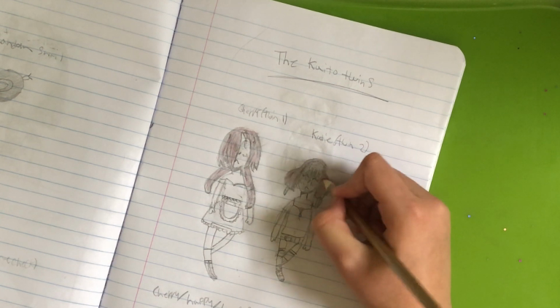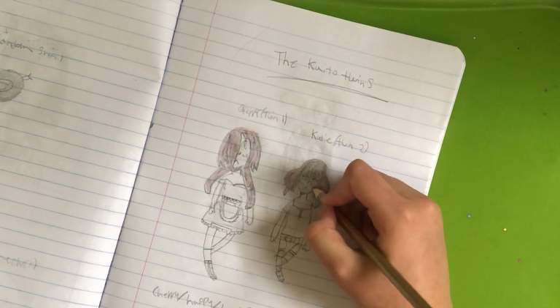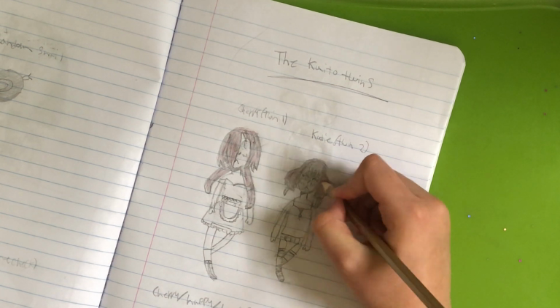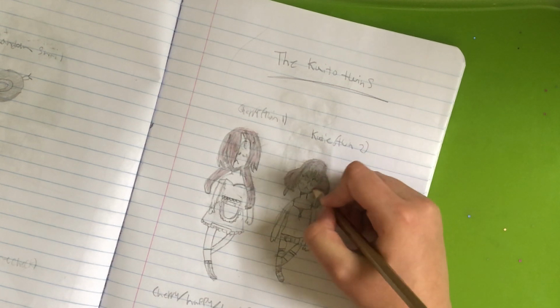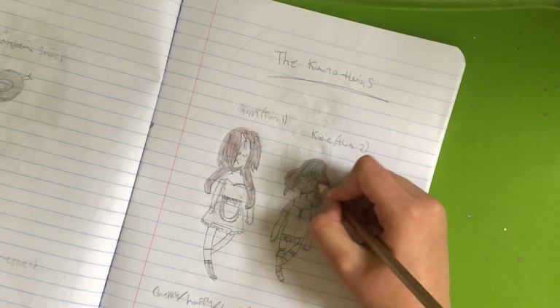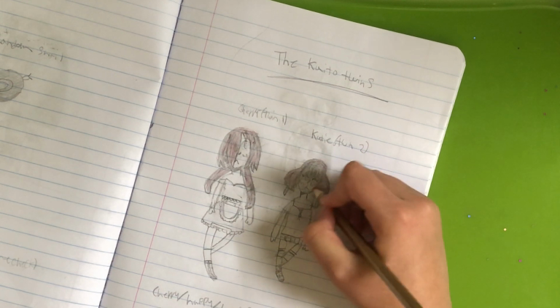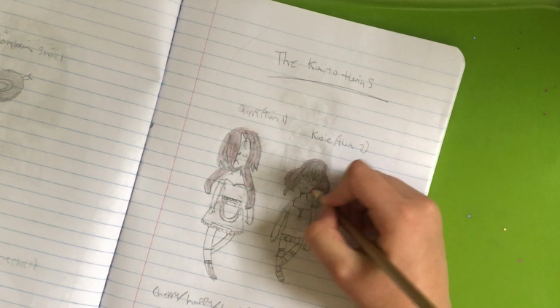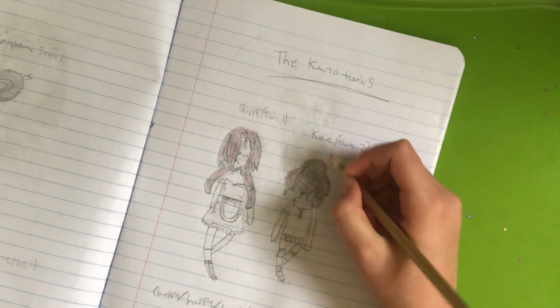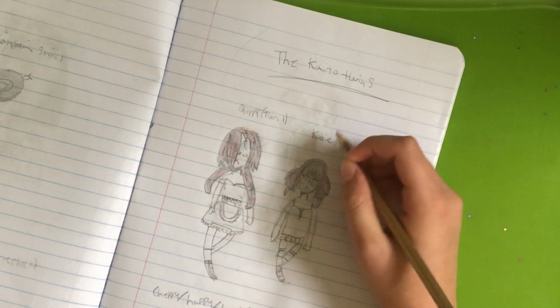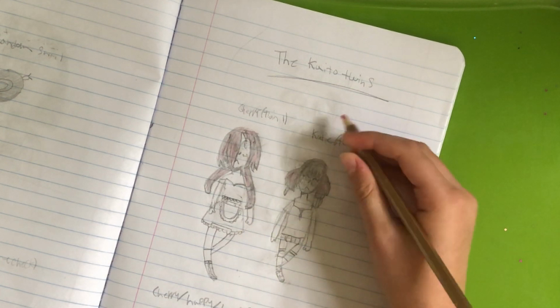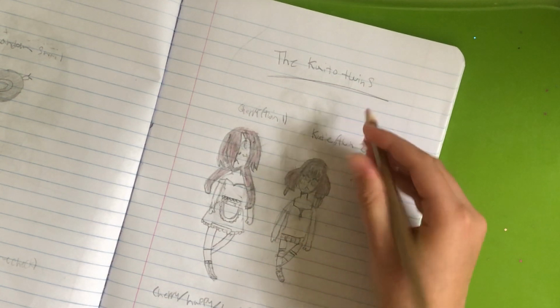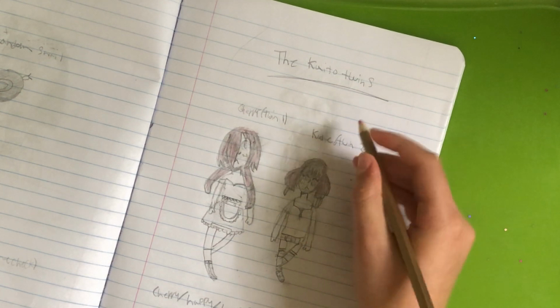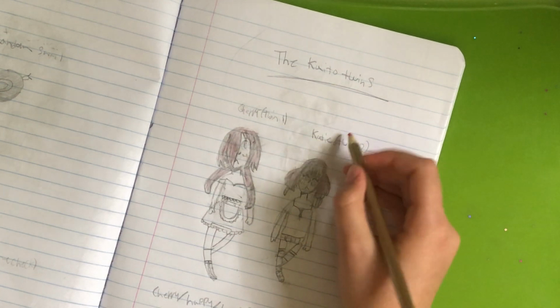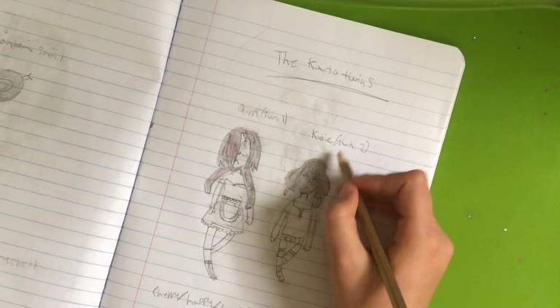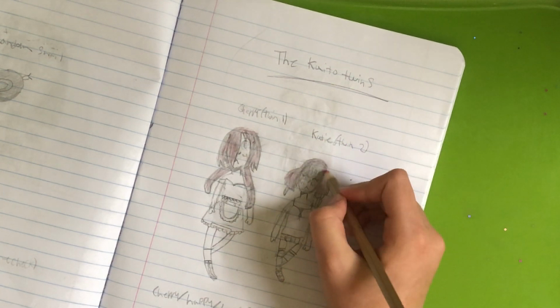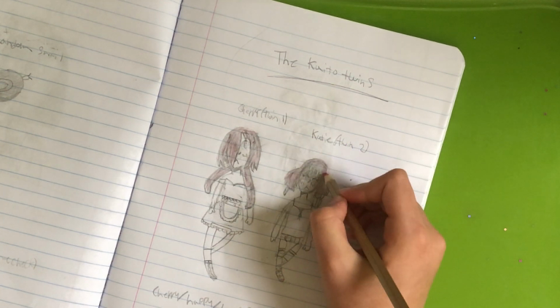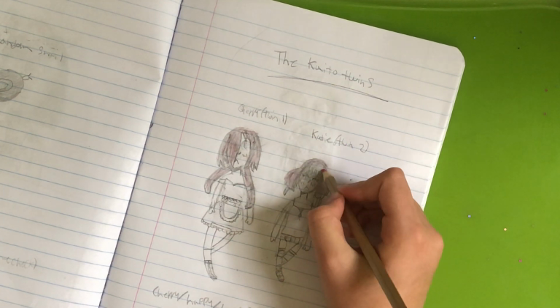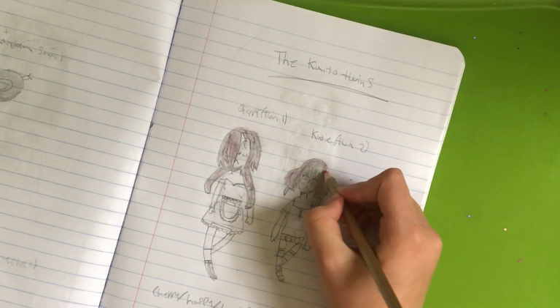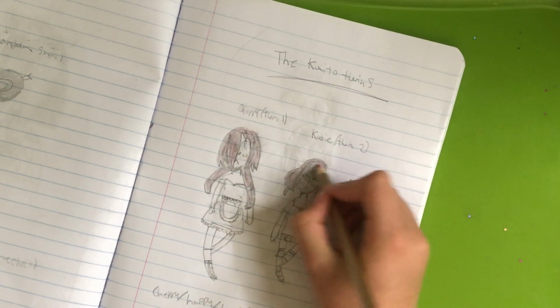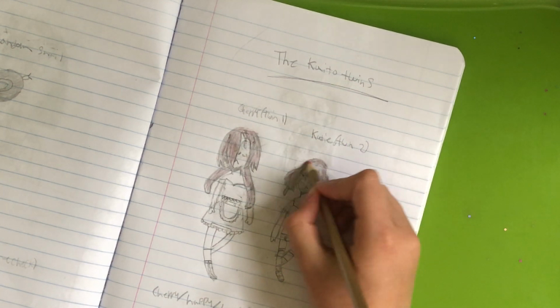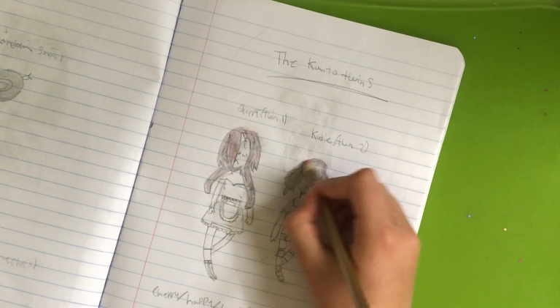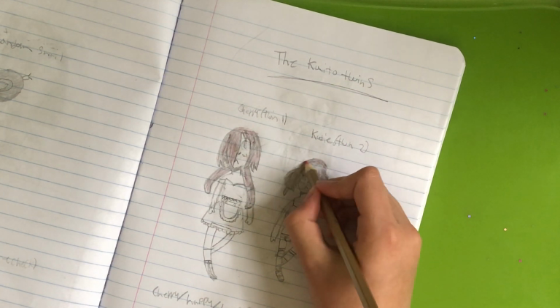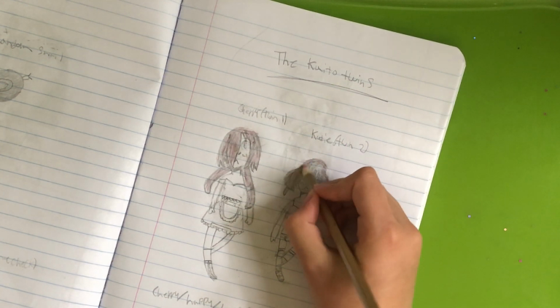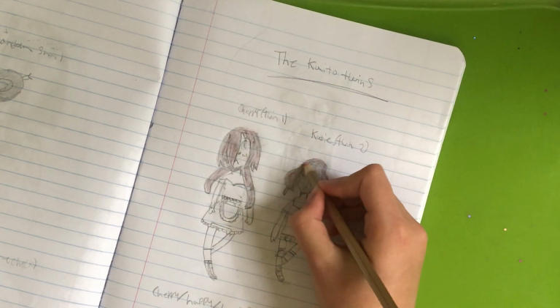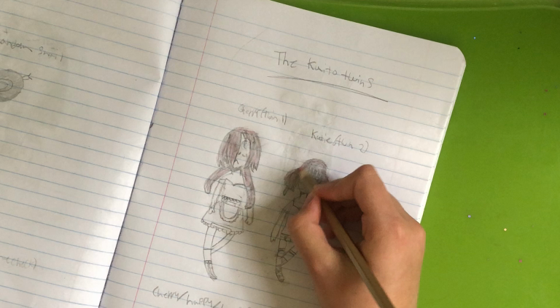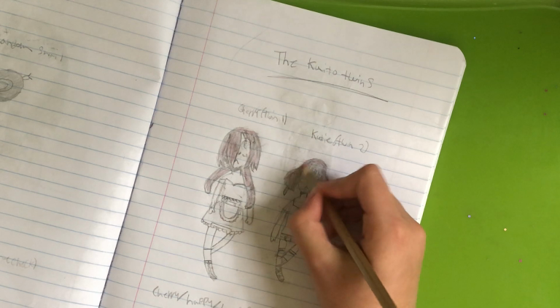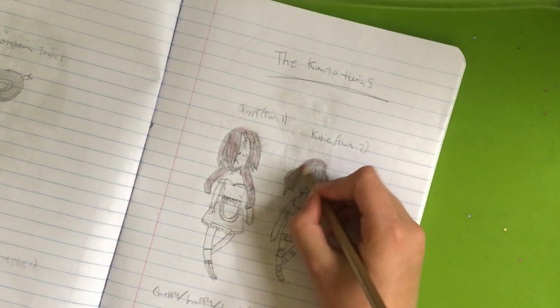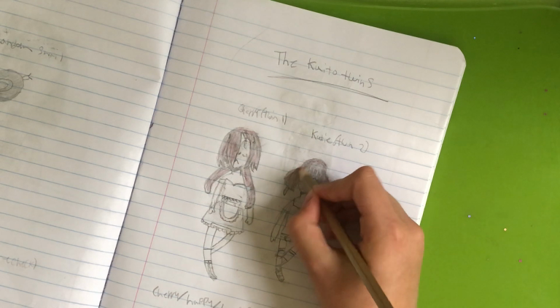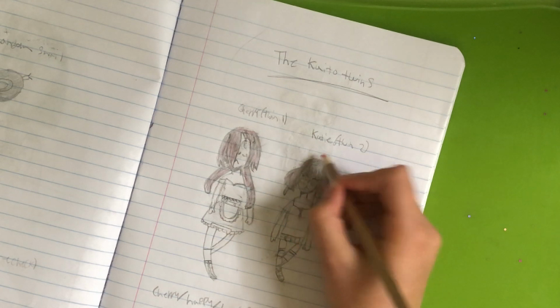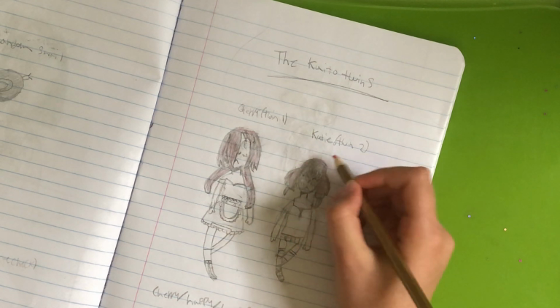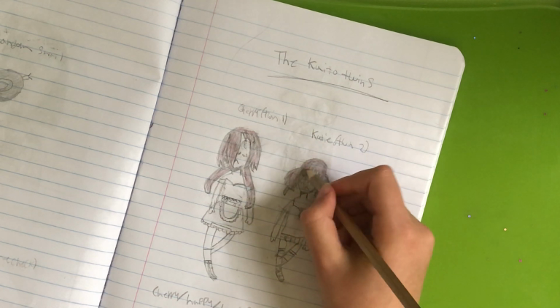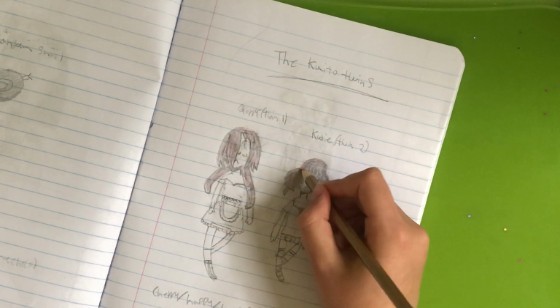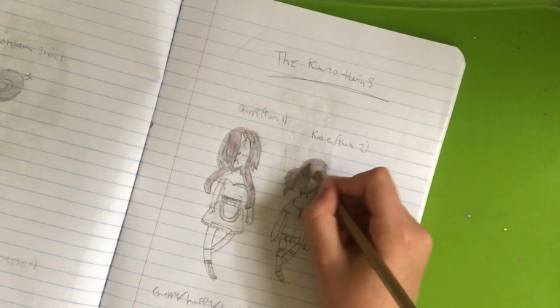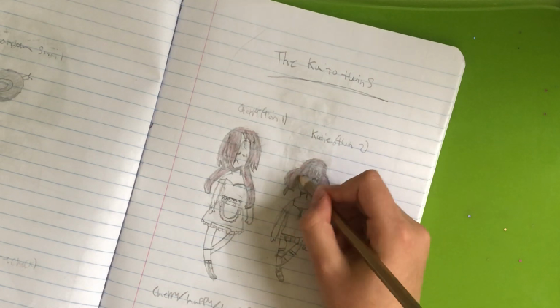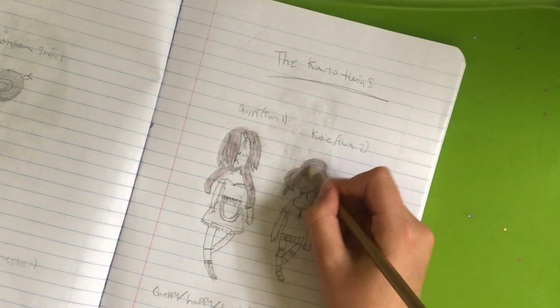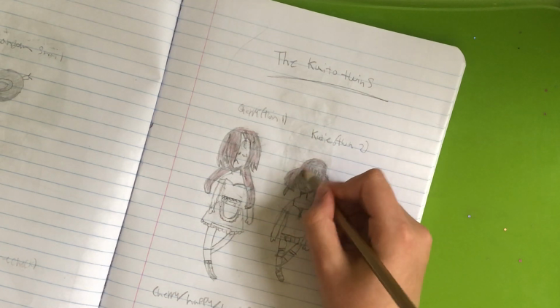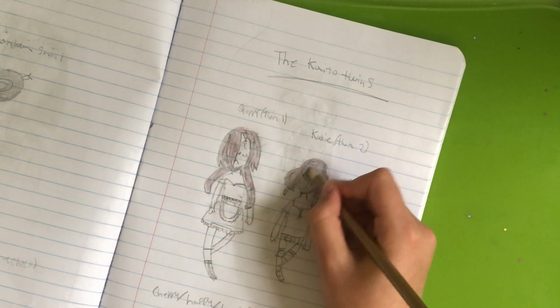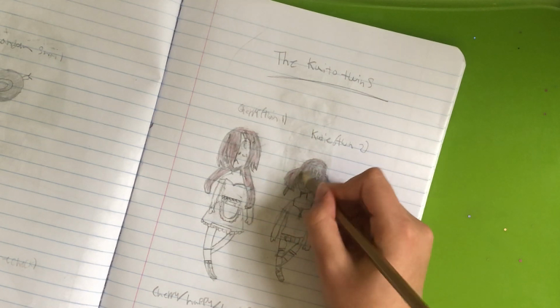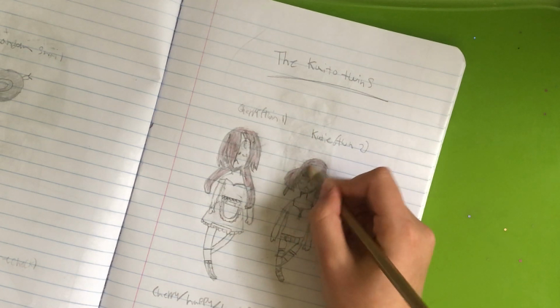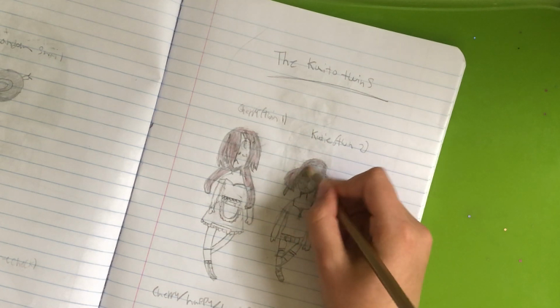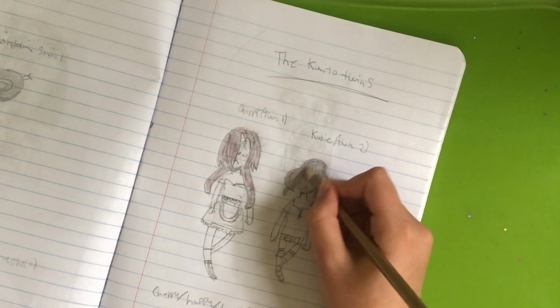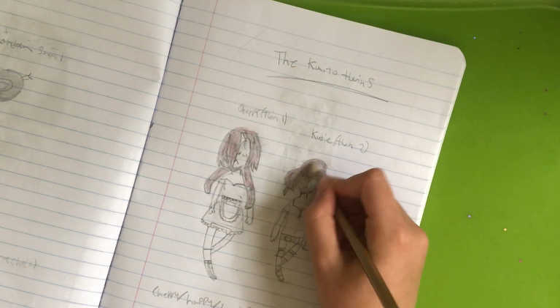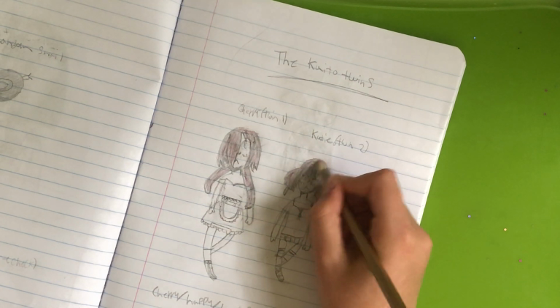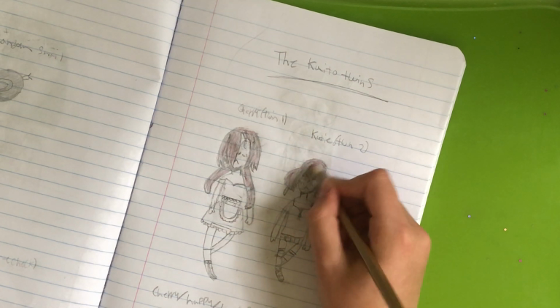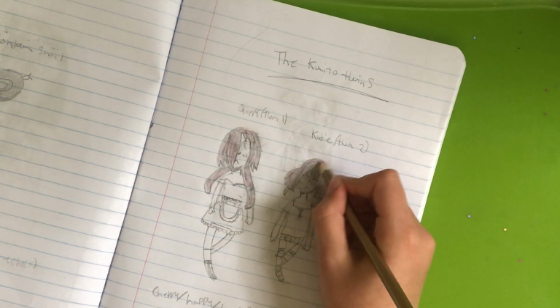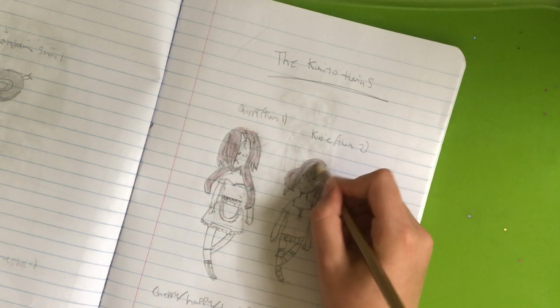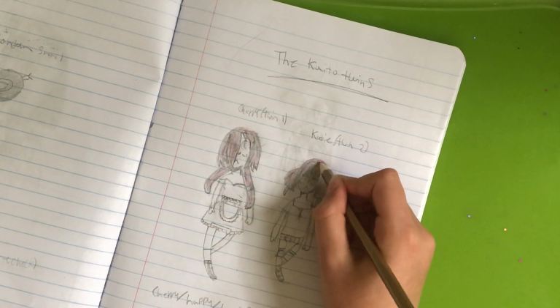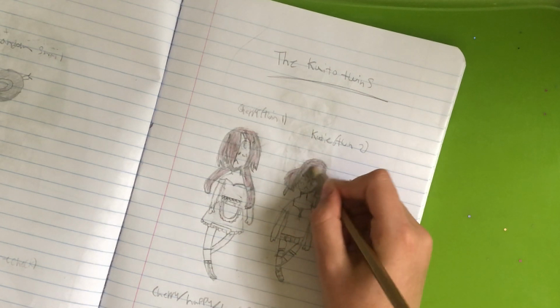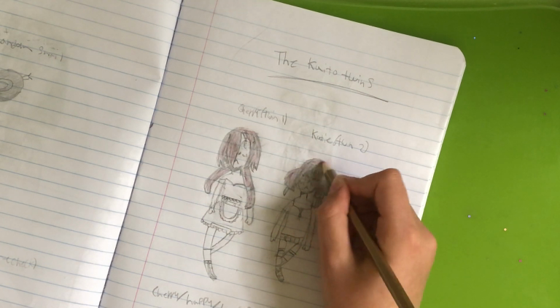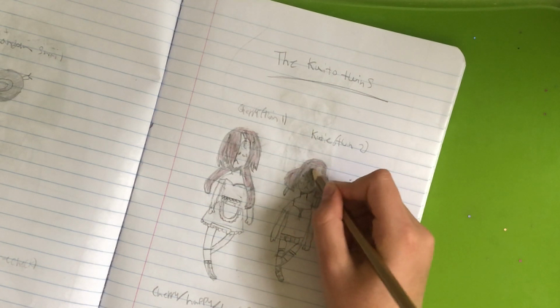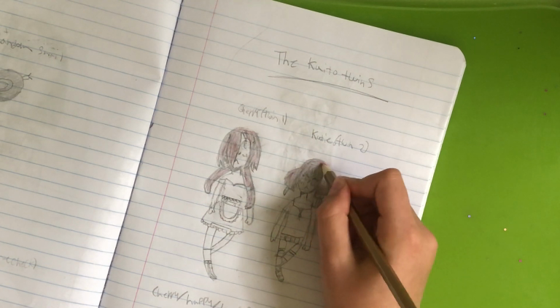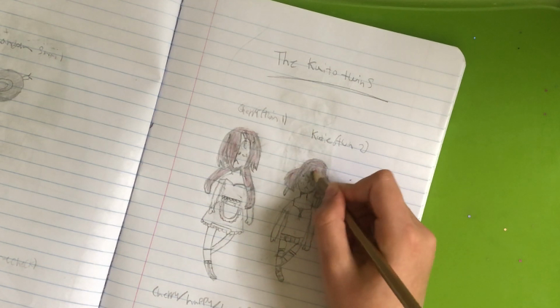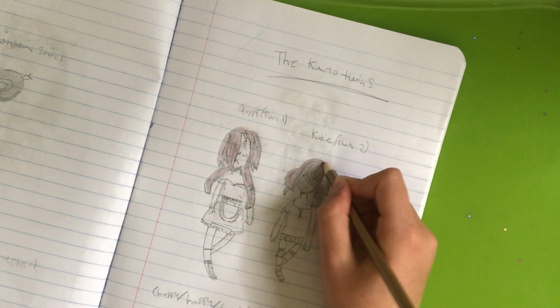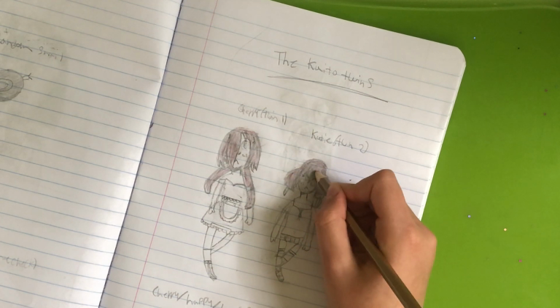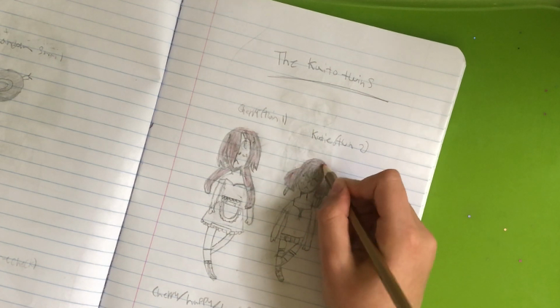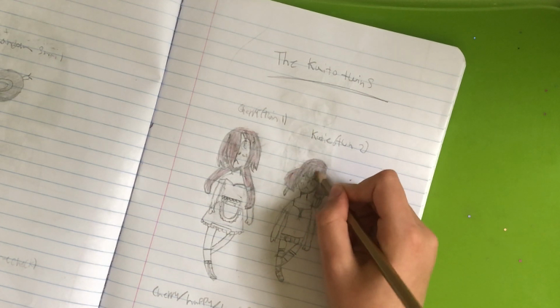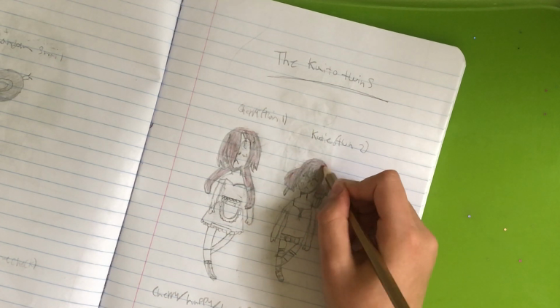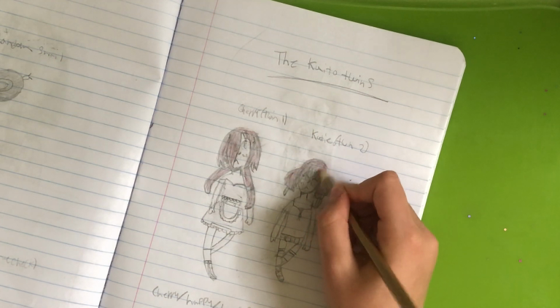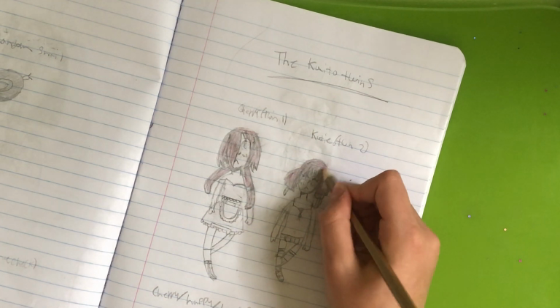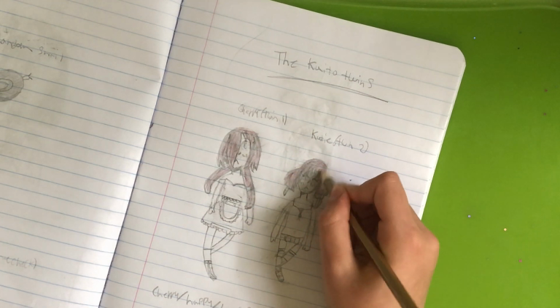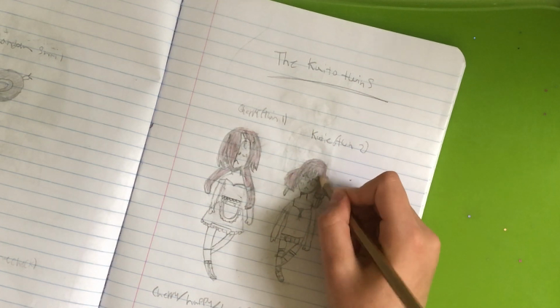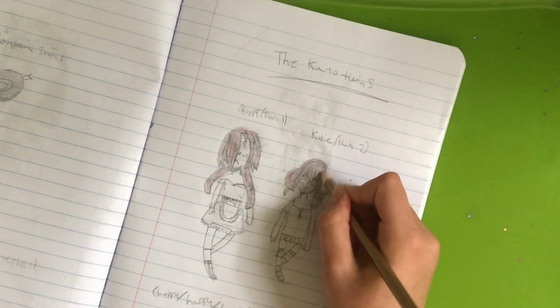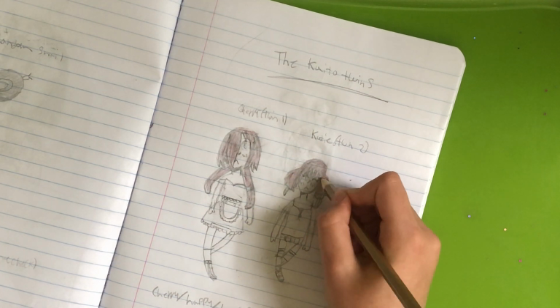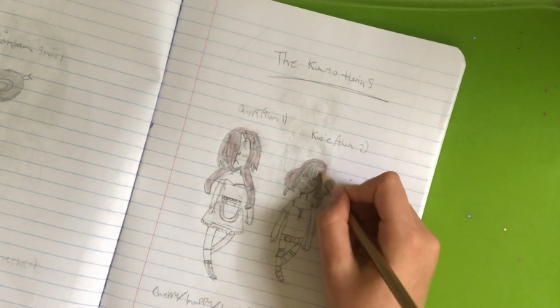It's not getting a lot of views either. Do you guys like my drawing videos? Are they entertaining at all to you?